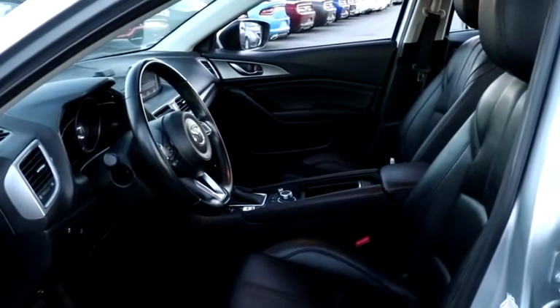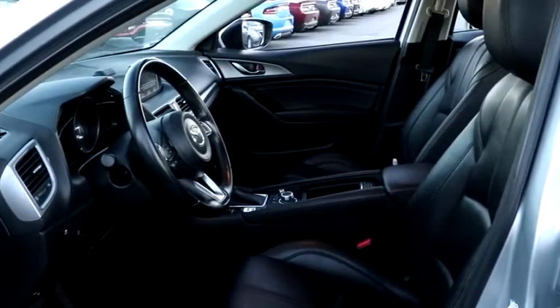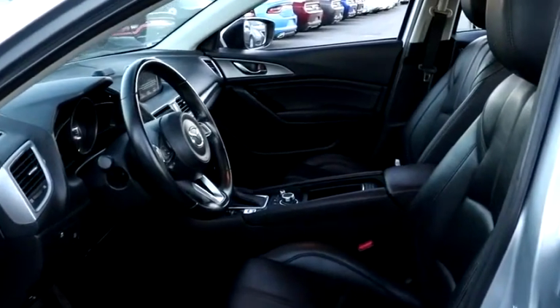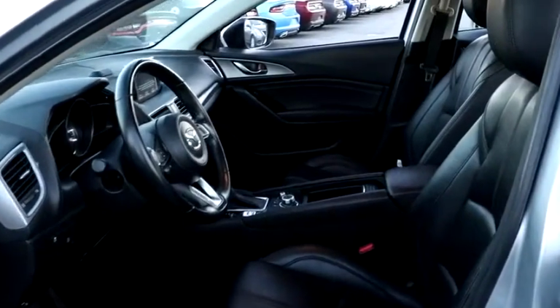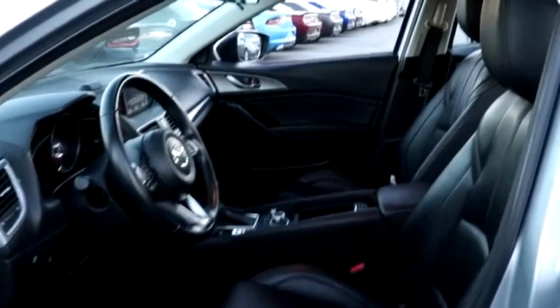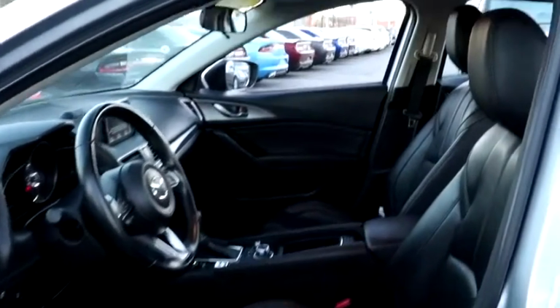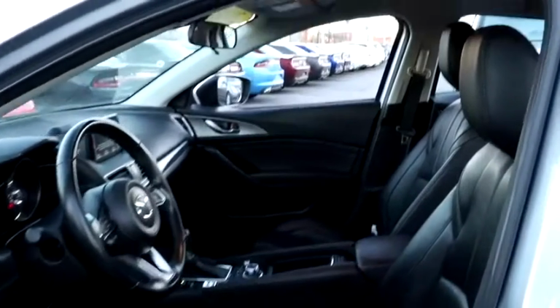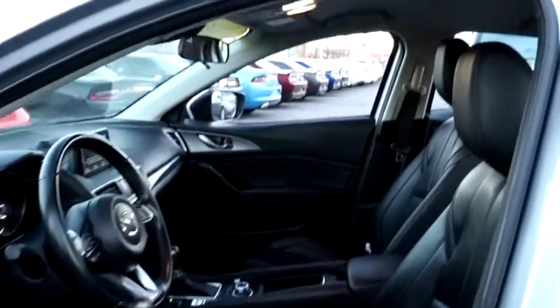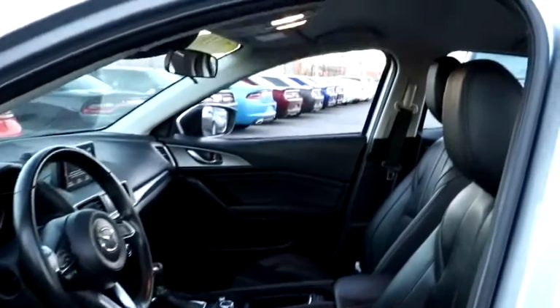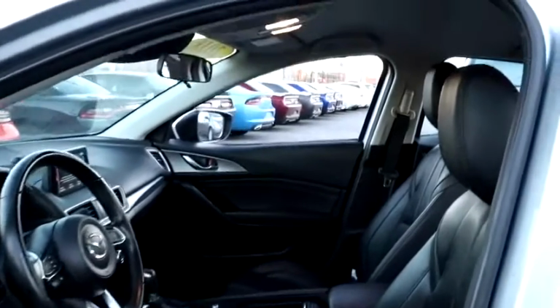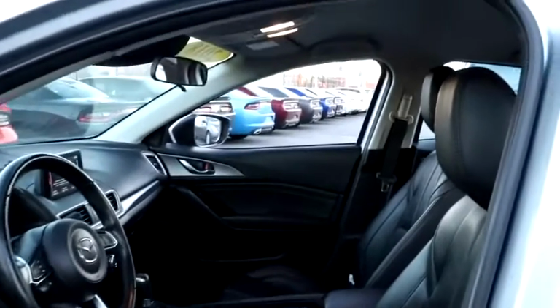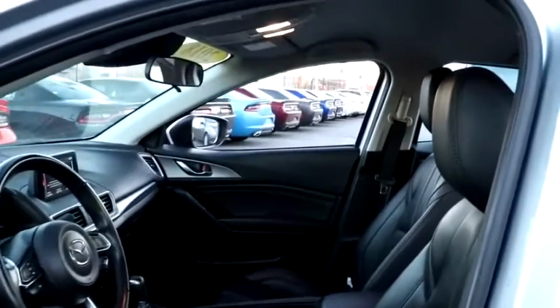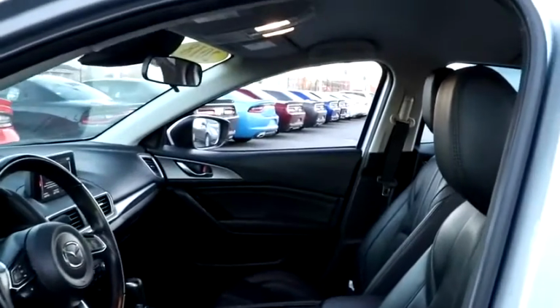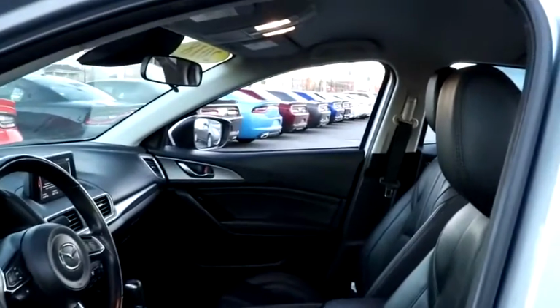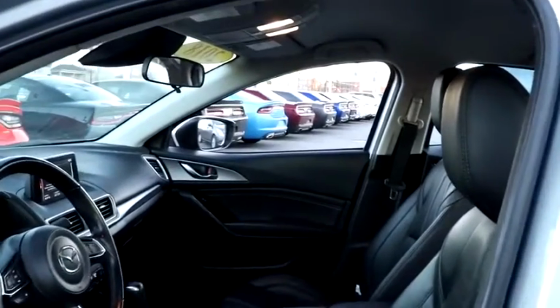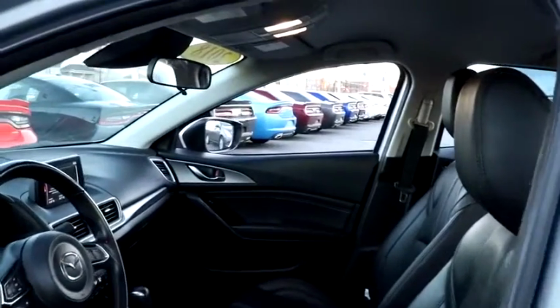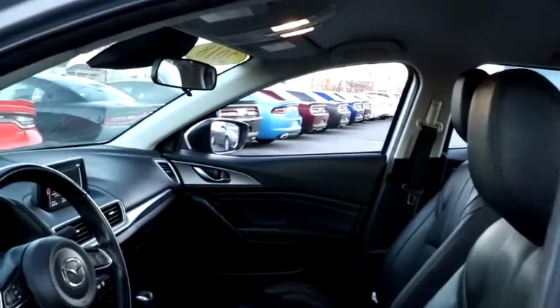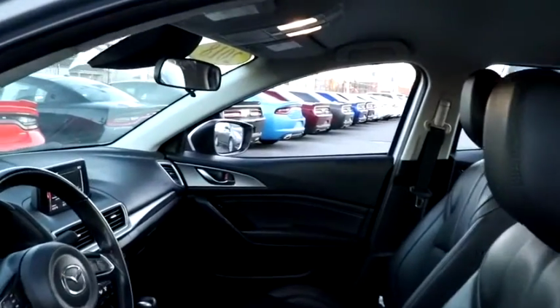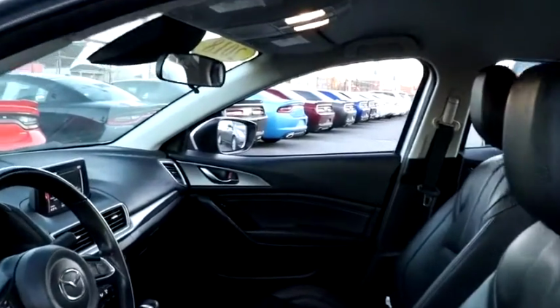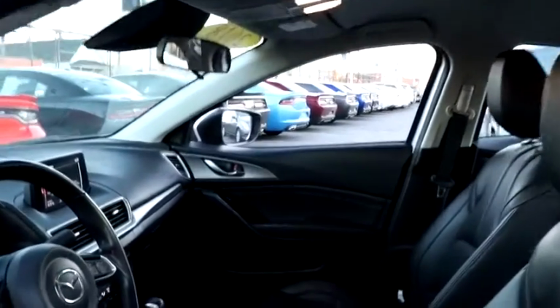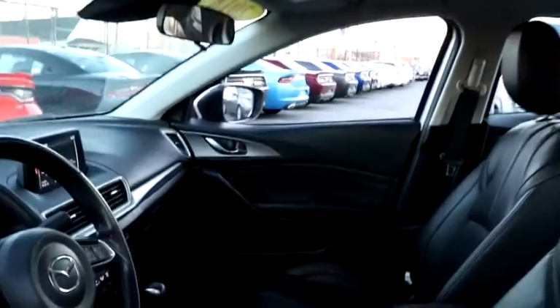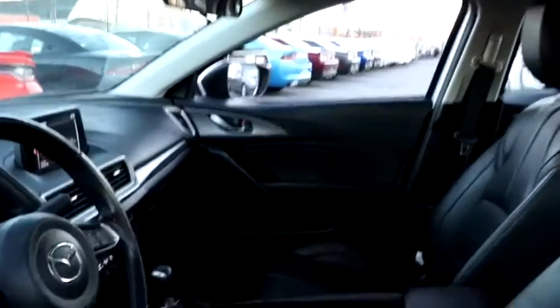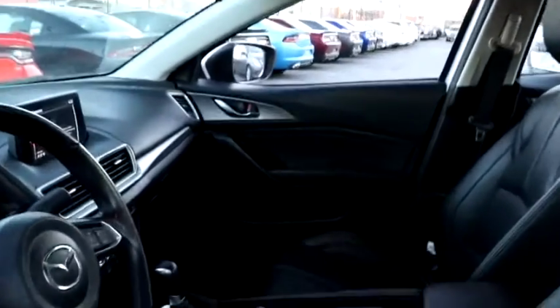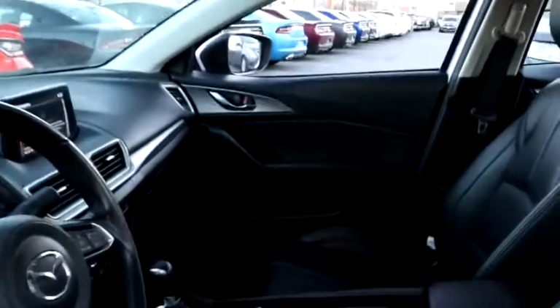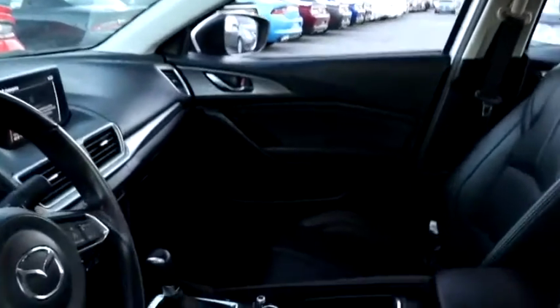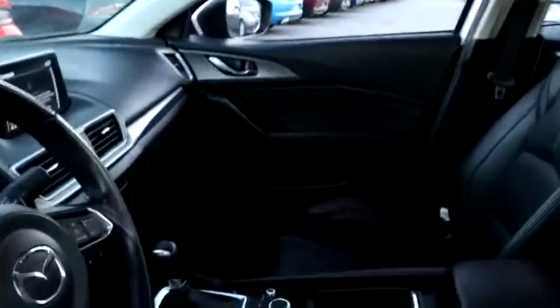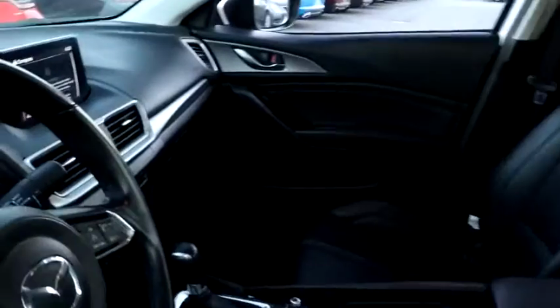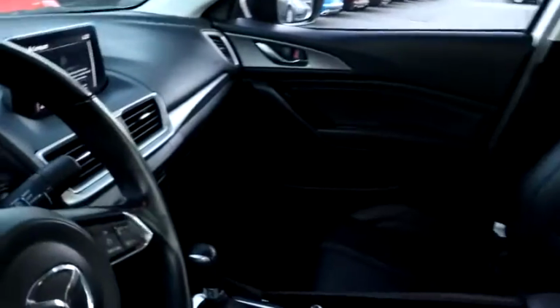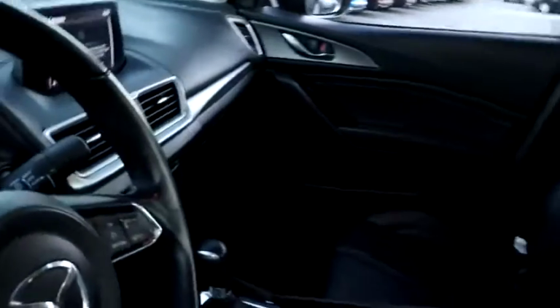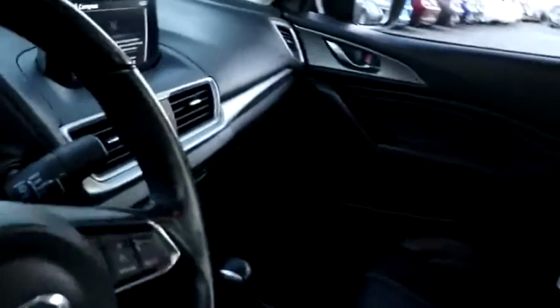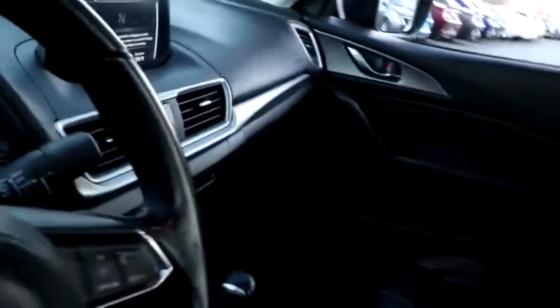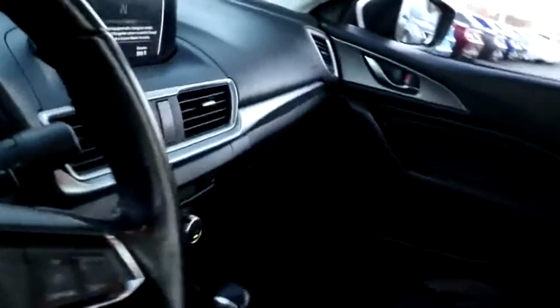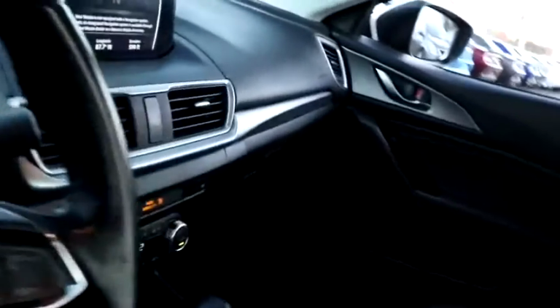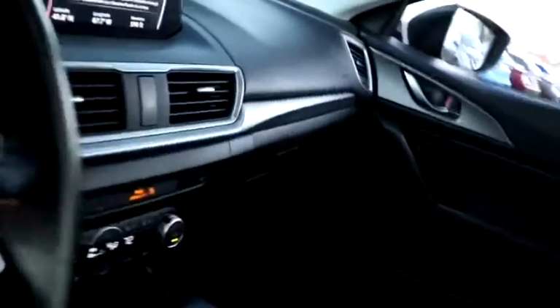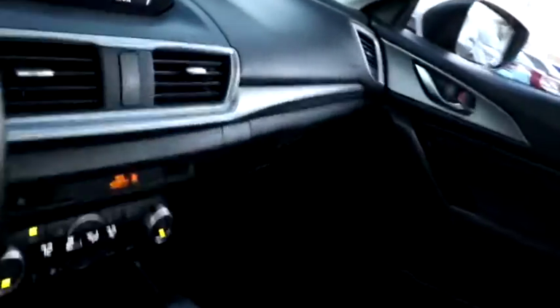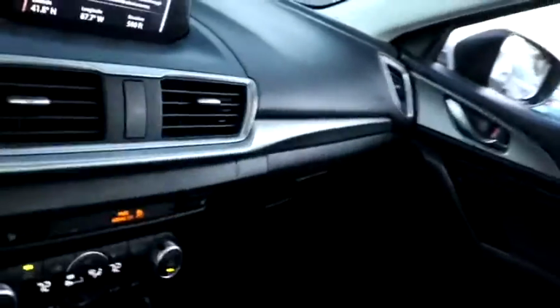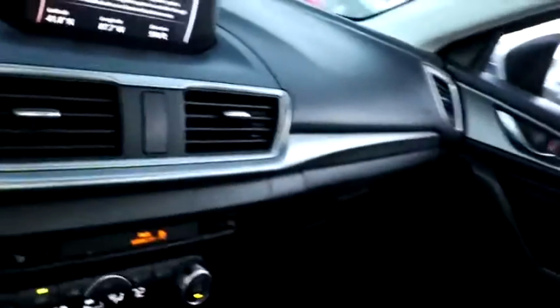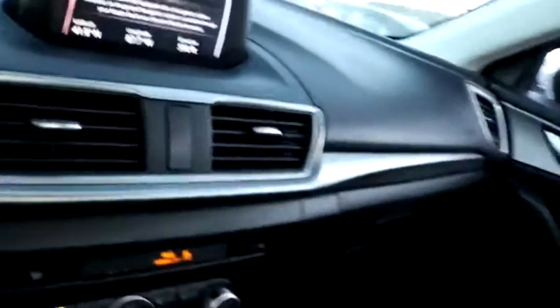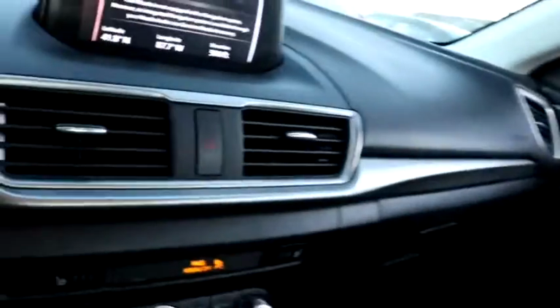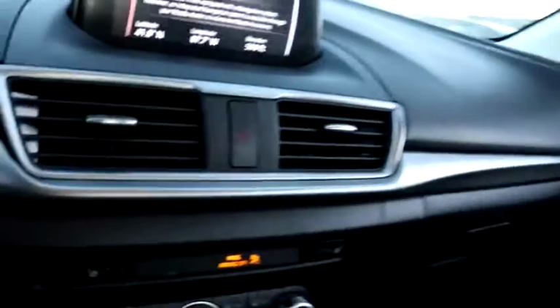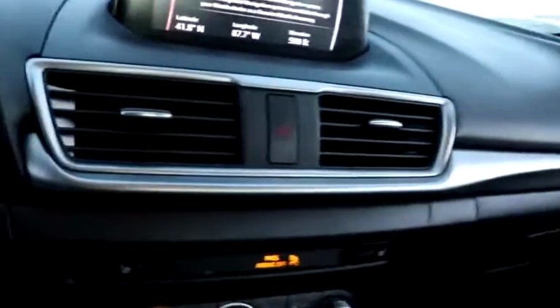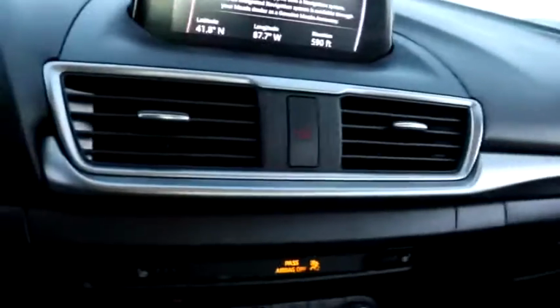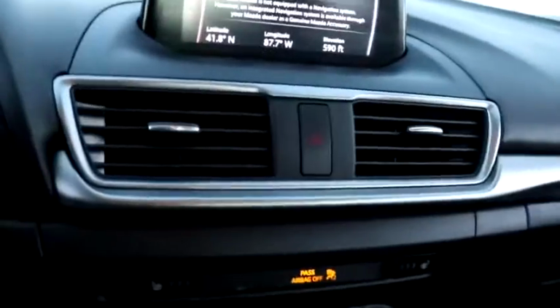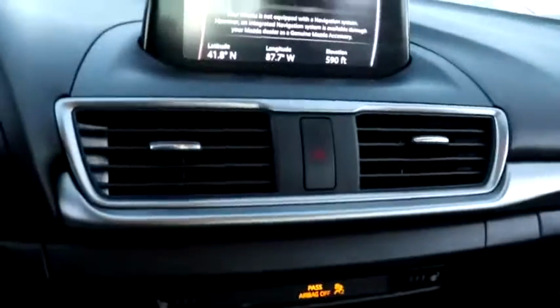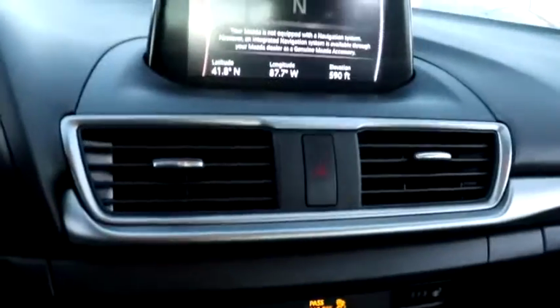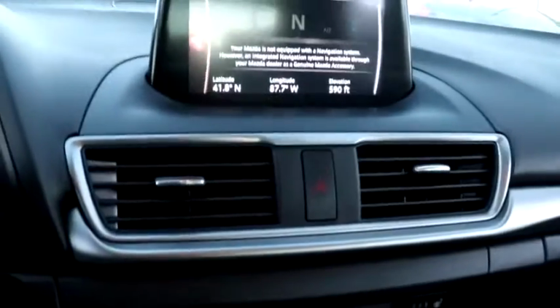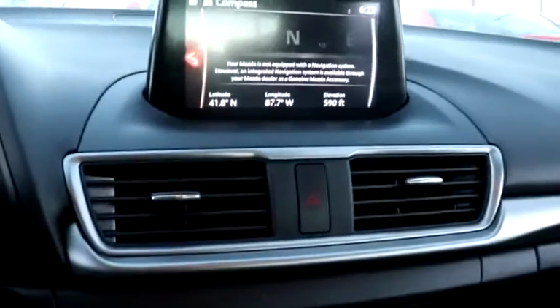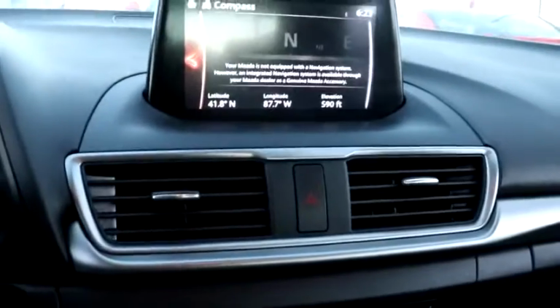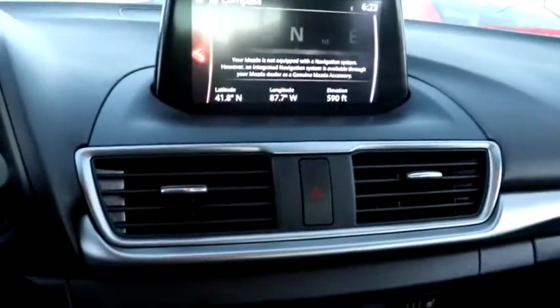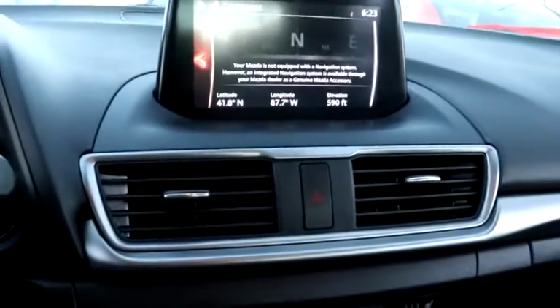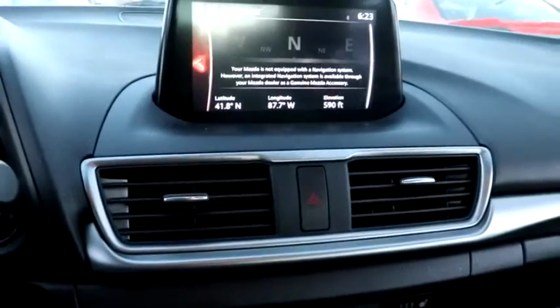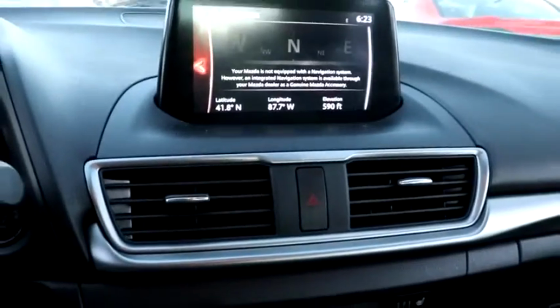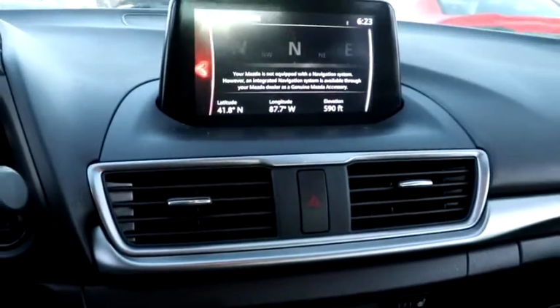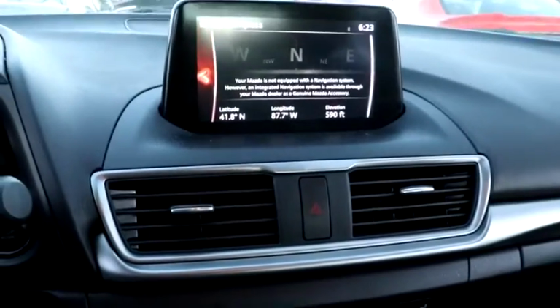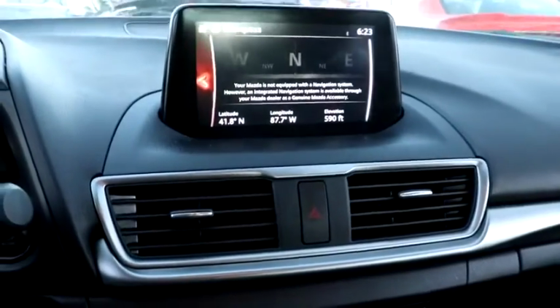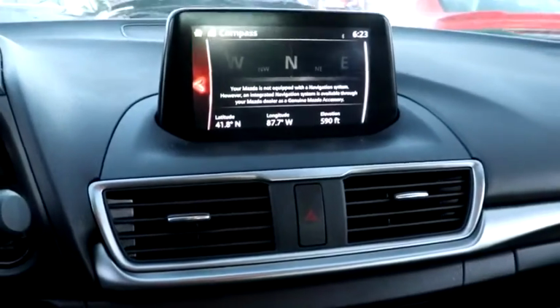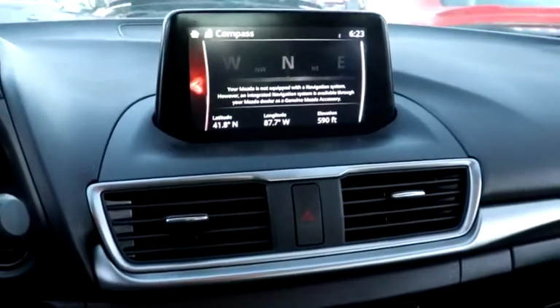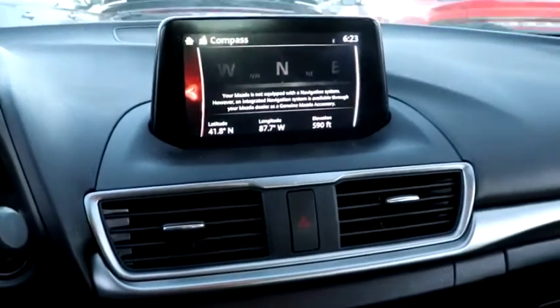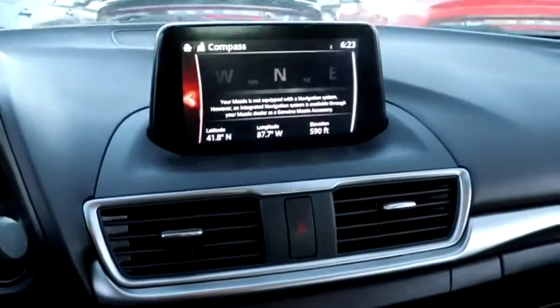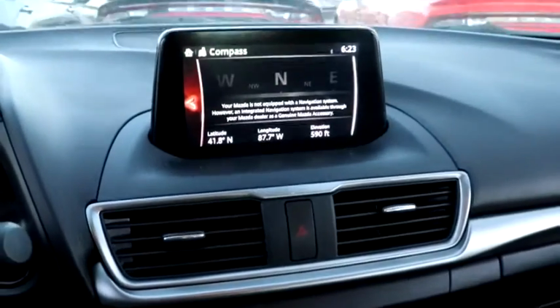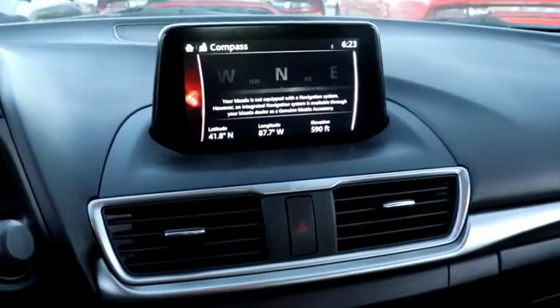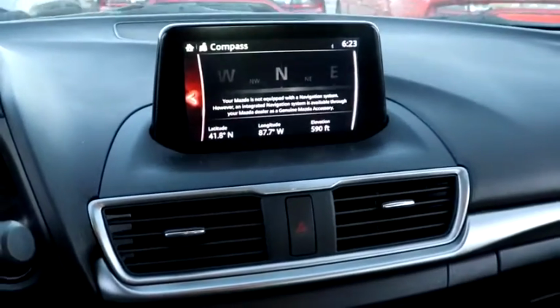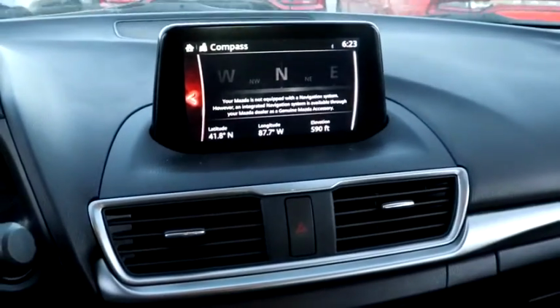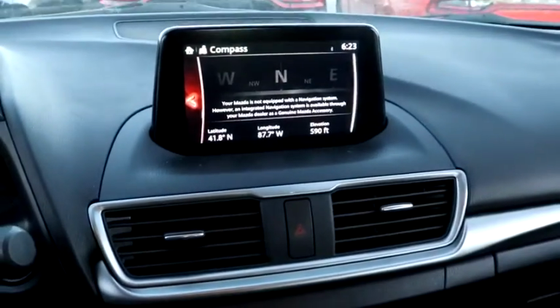This vehicle has less than 75,000 miles. Here are some of this vehicle's great options: backup camera,